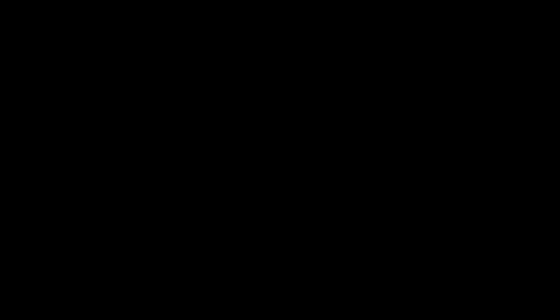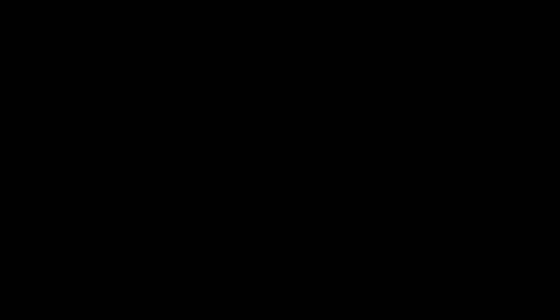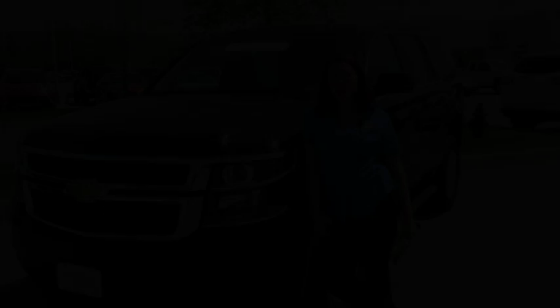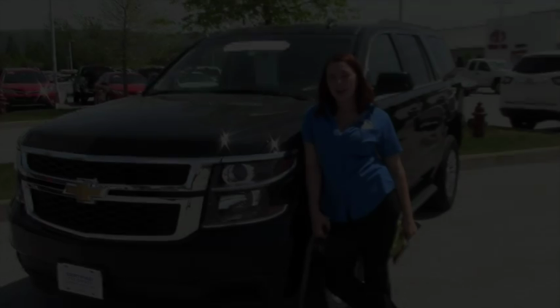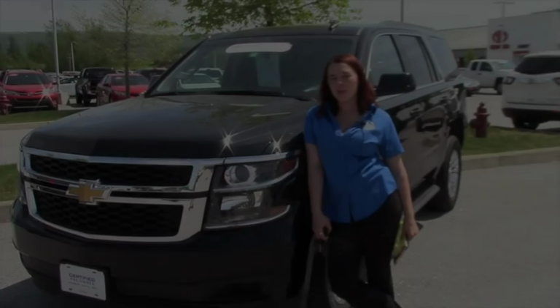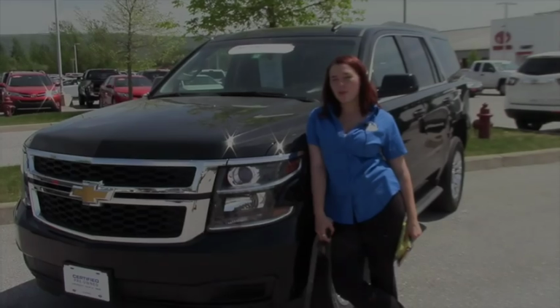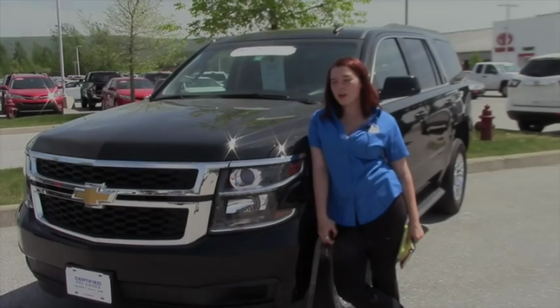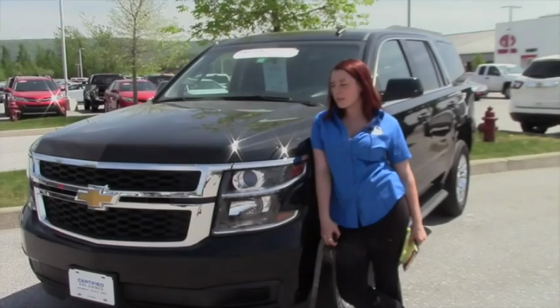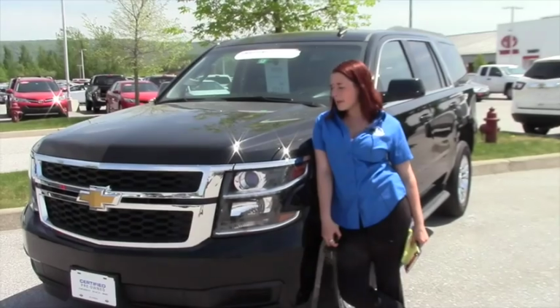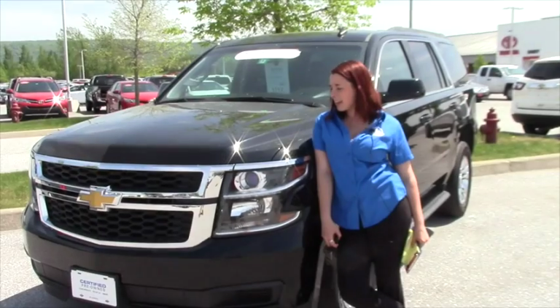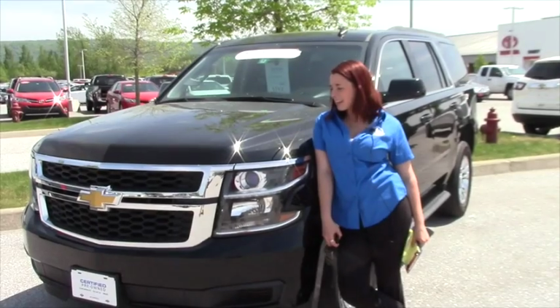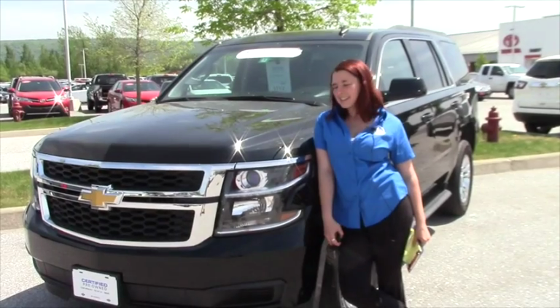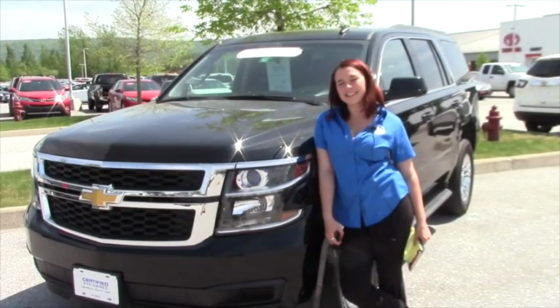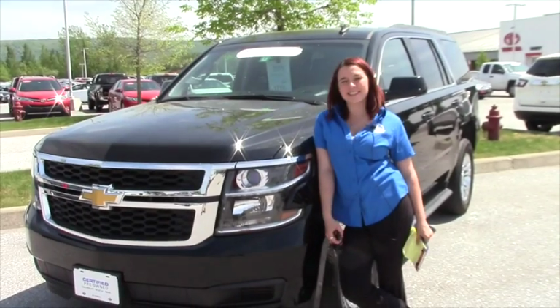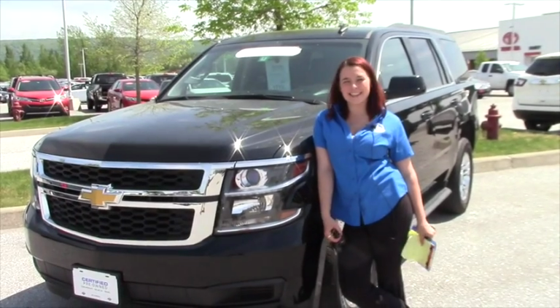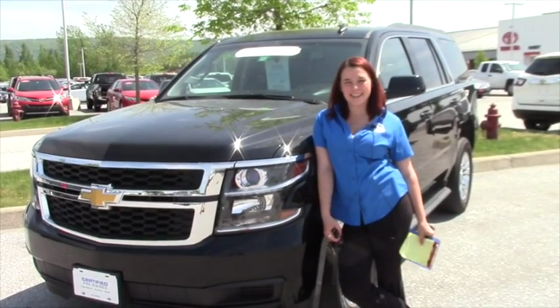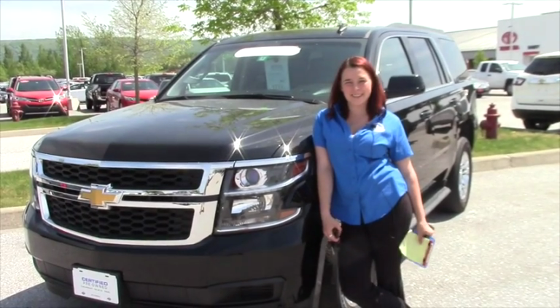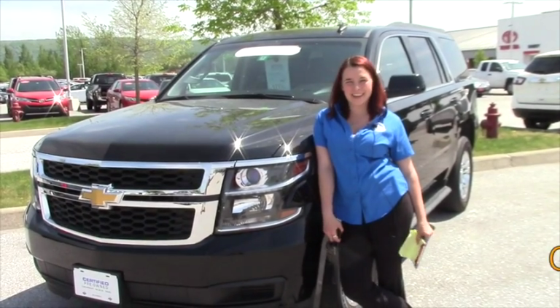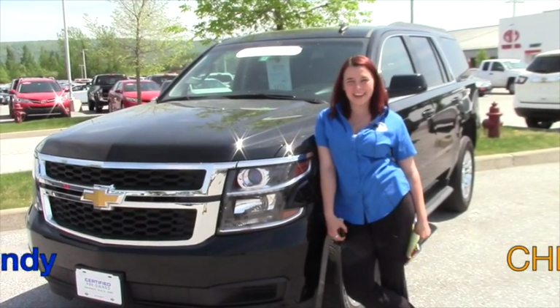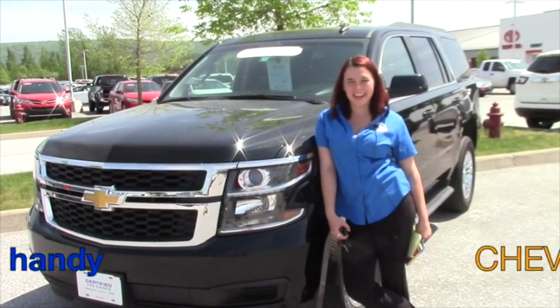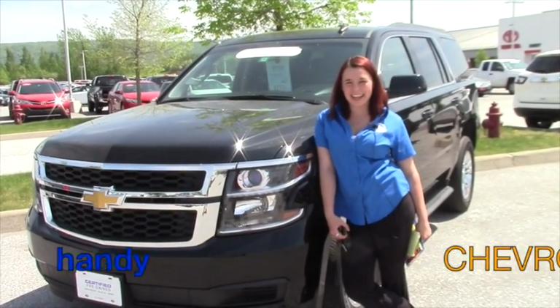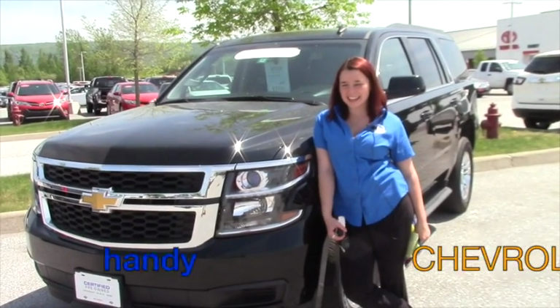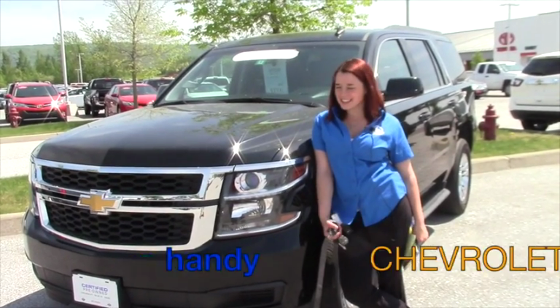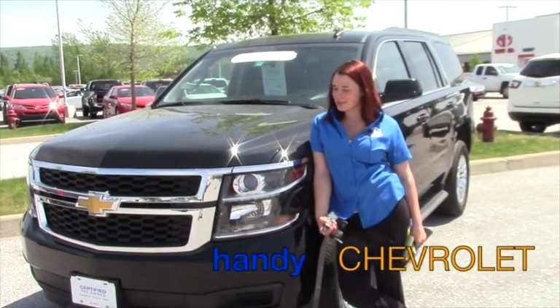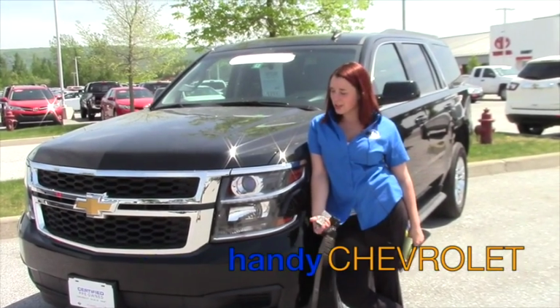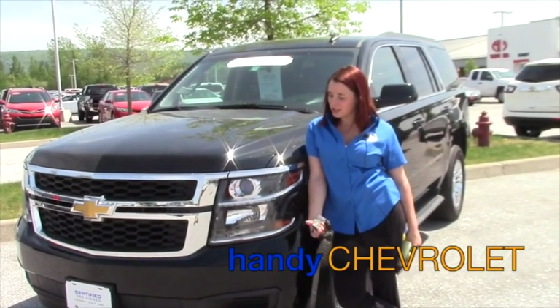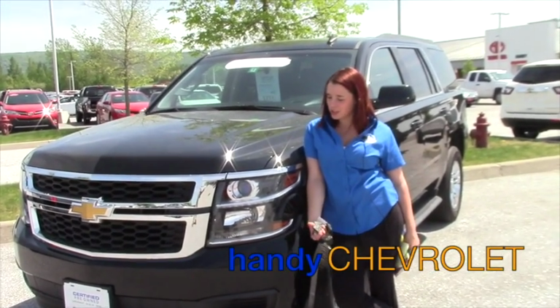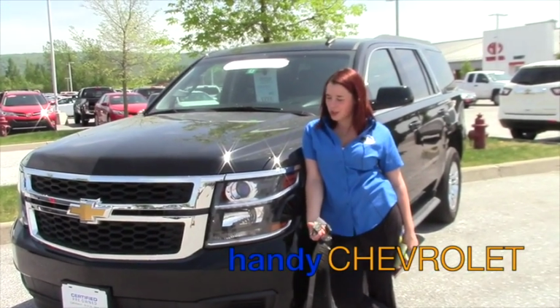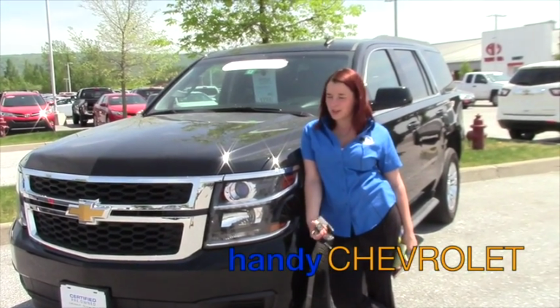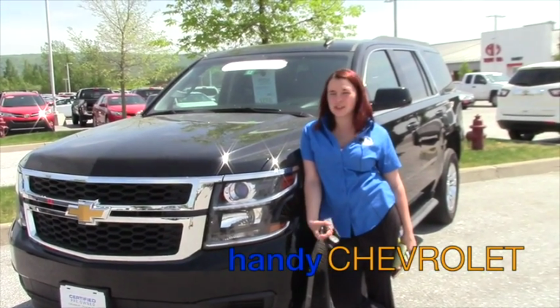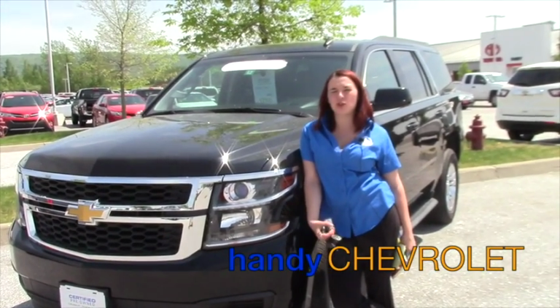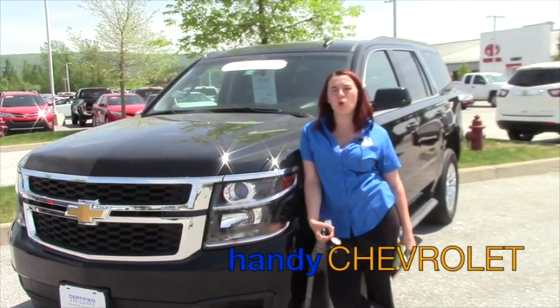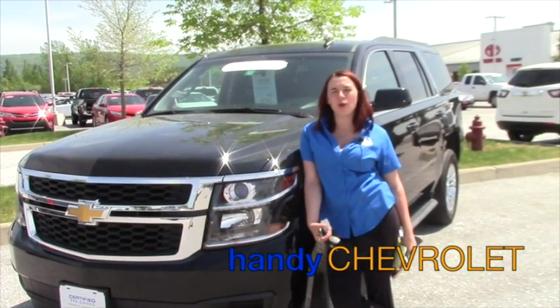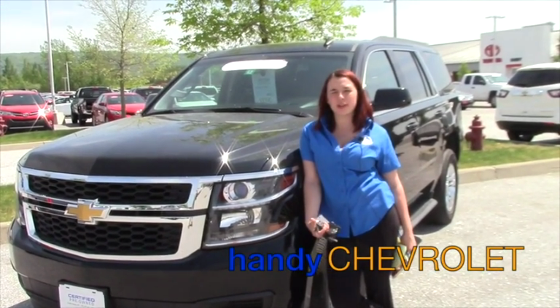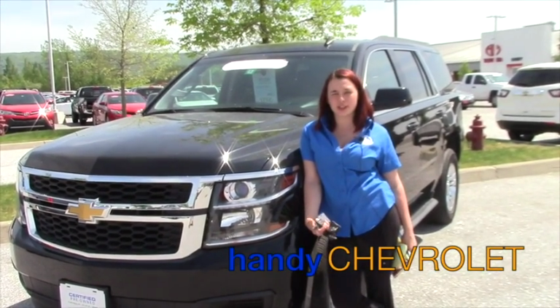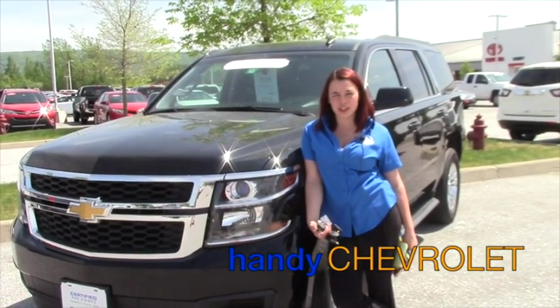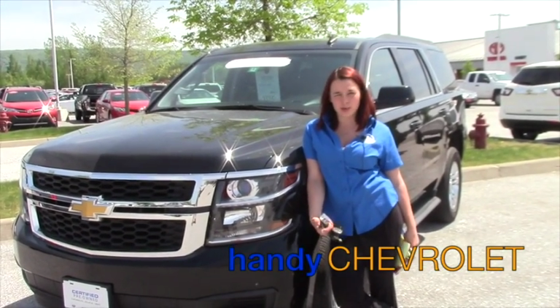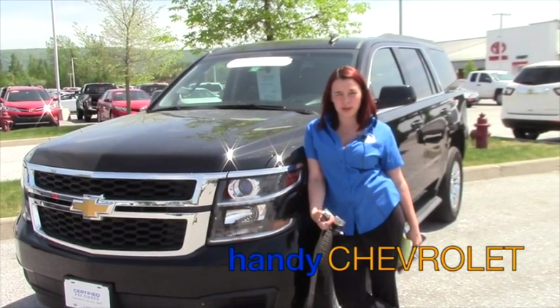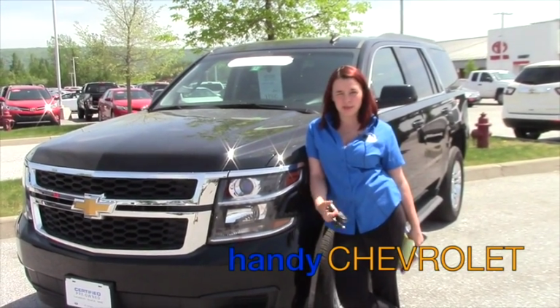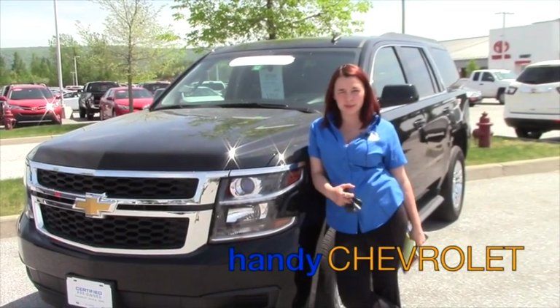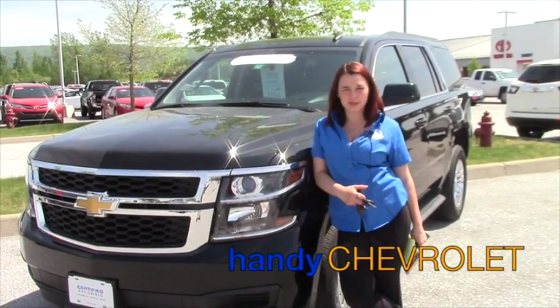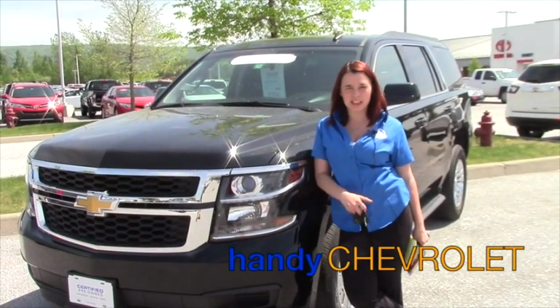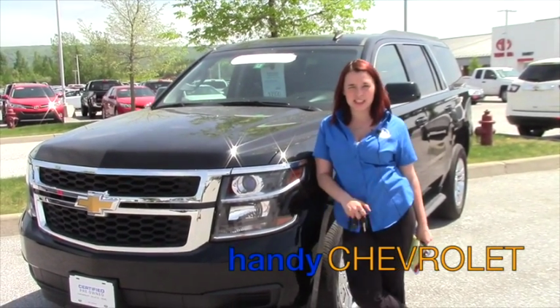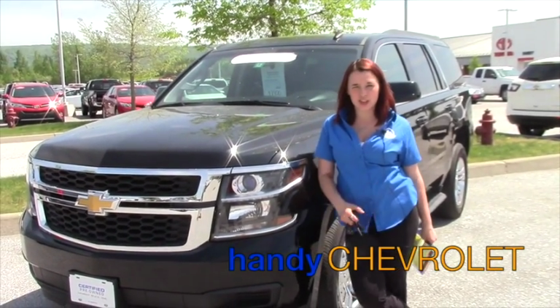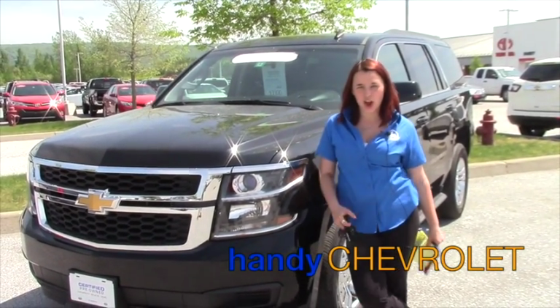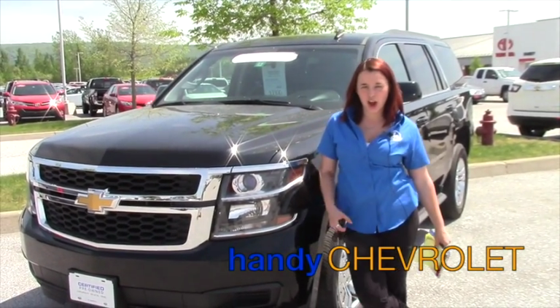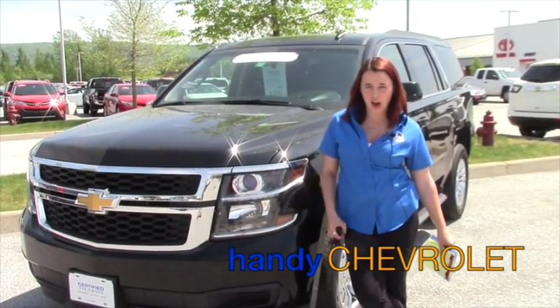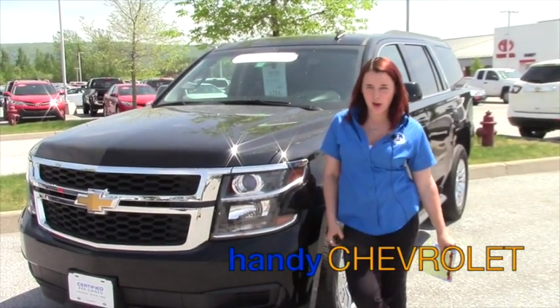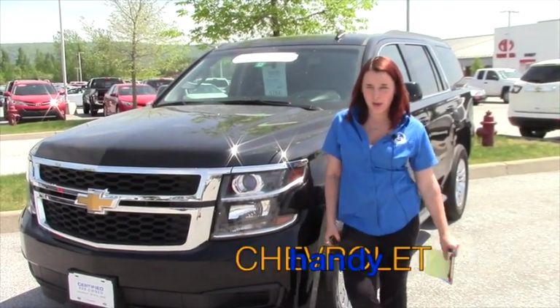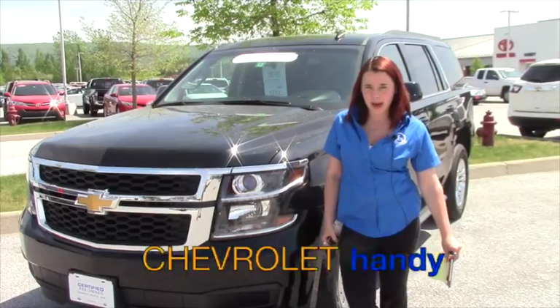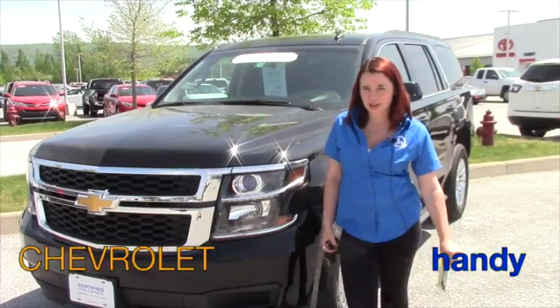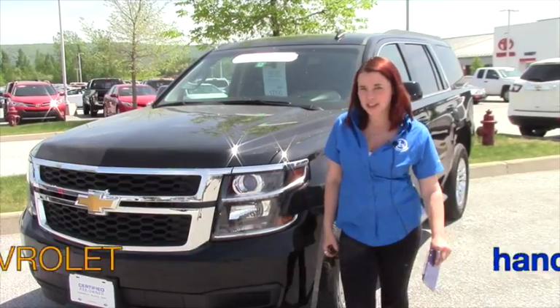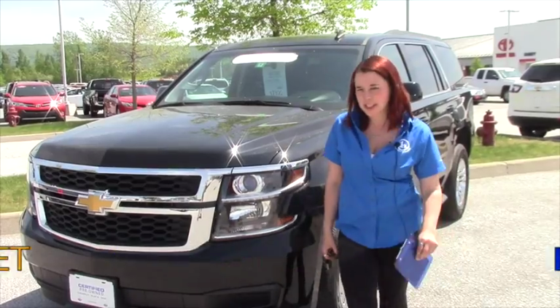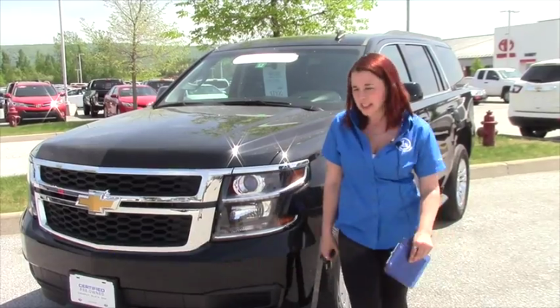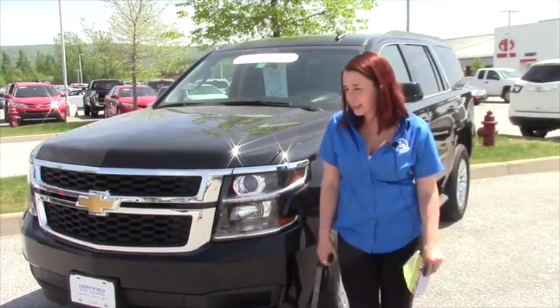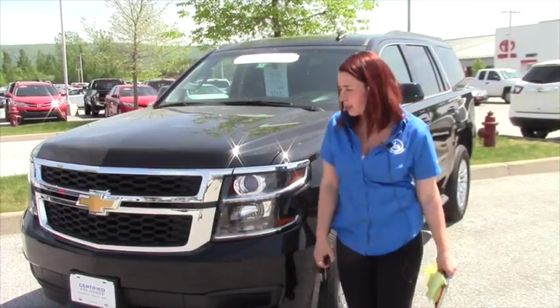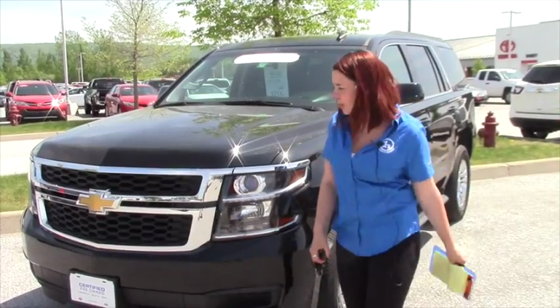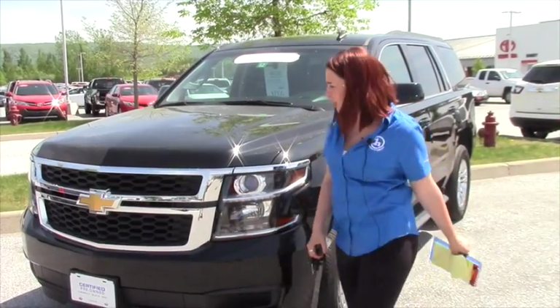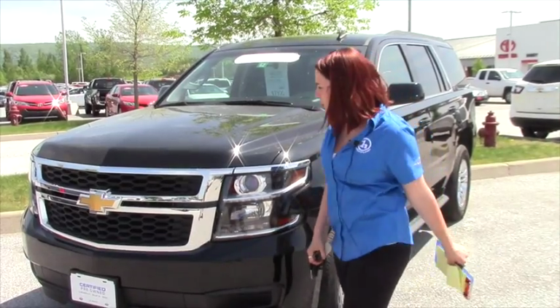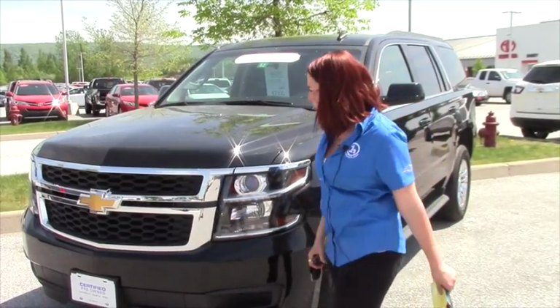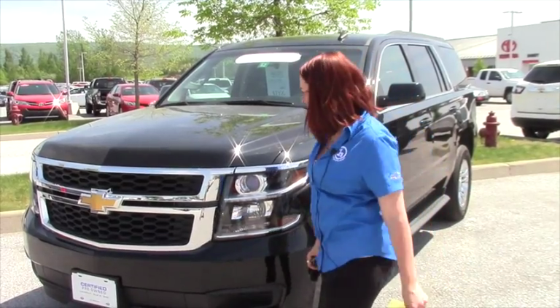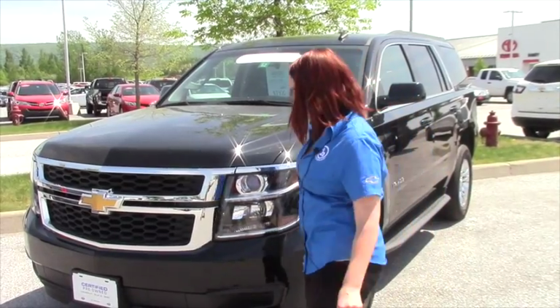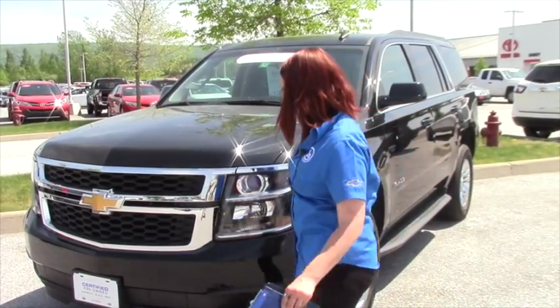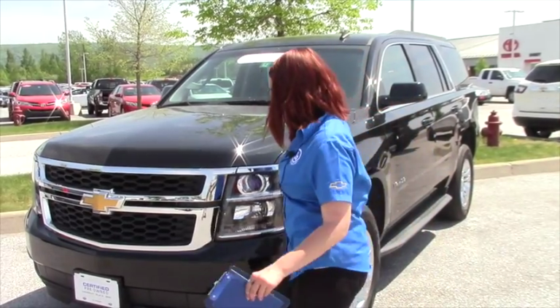Good morning, Amanda. This is Sam here at Handys. I wanted to show you this gorgeous 2015 Tahoe LT that you inquired about.